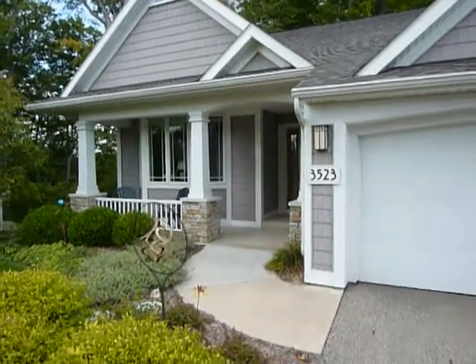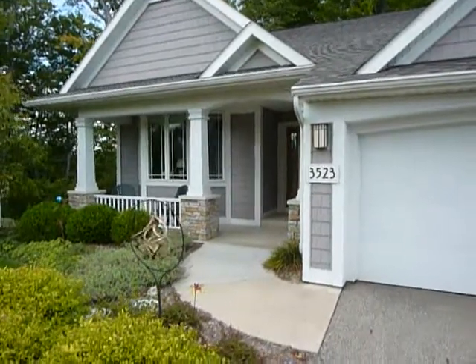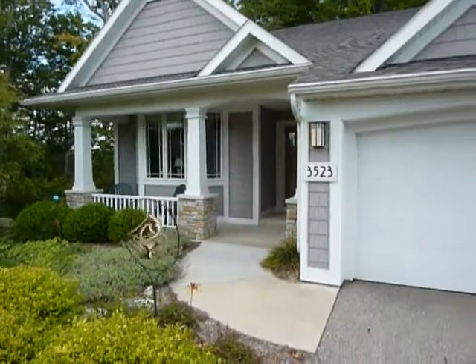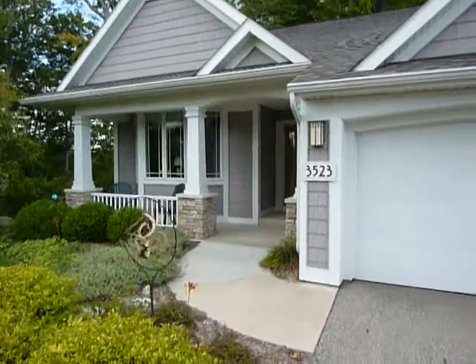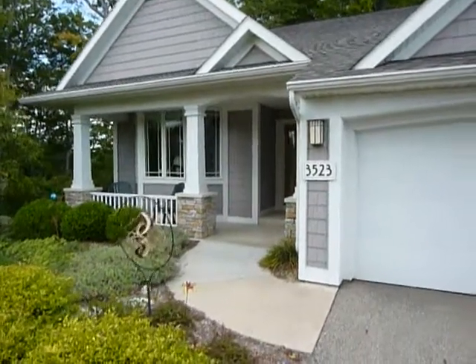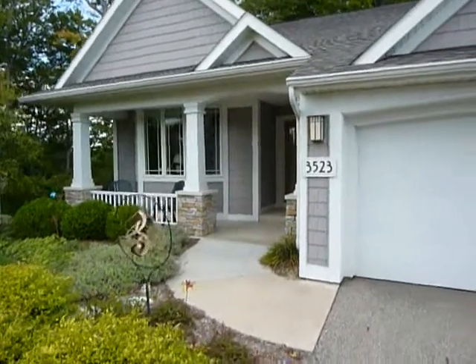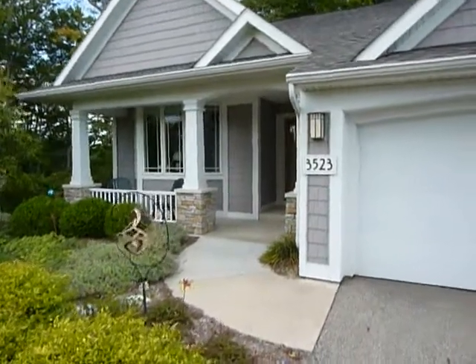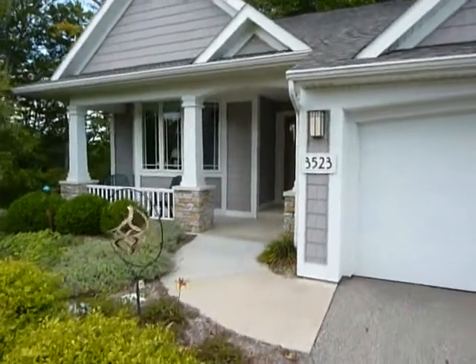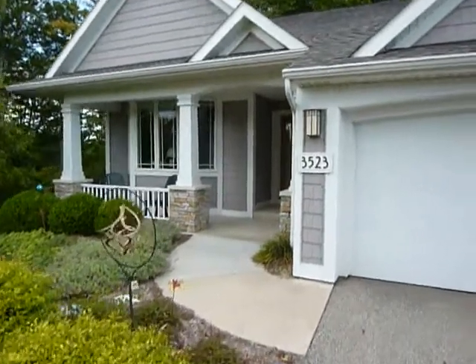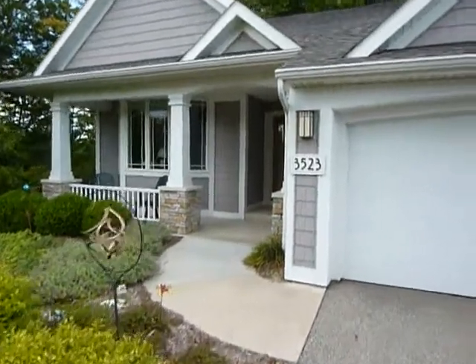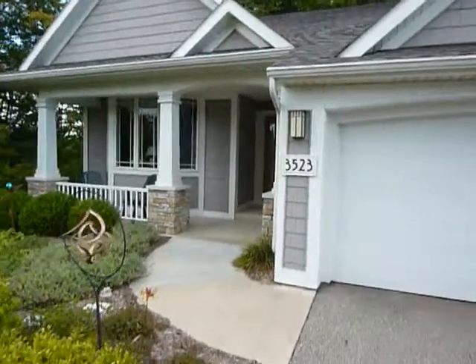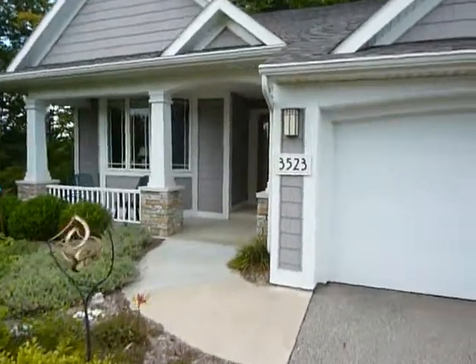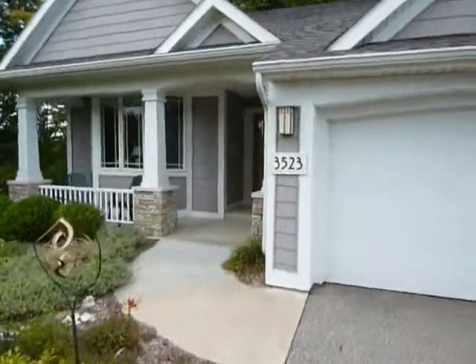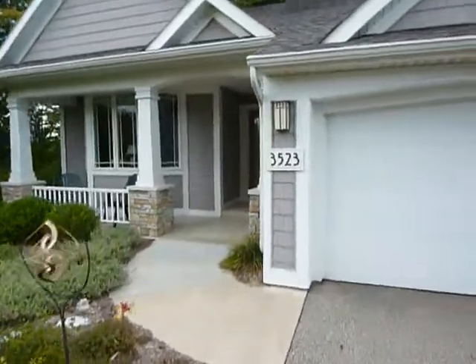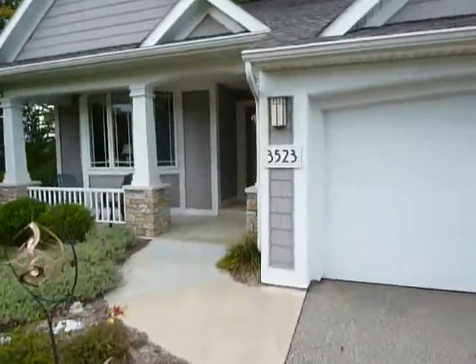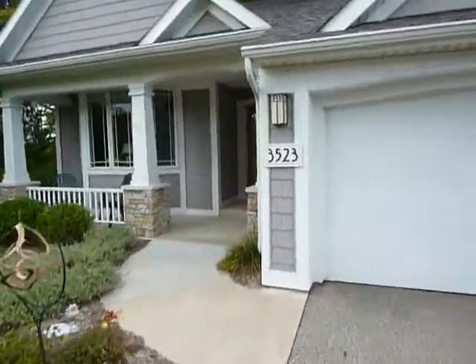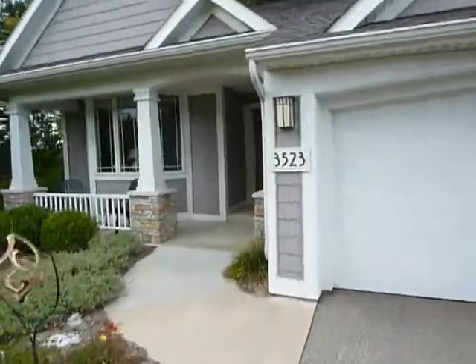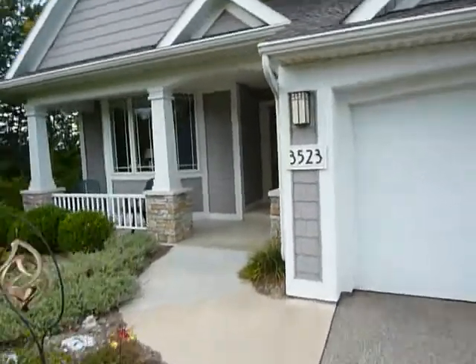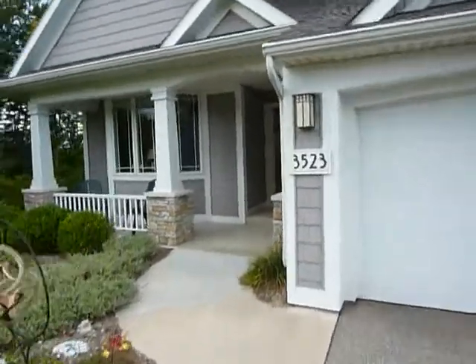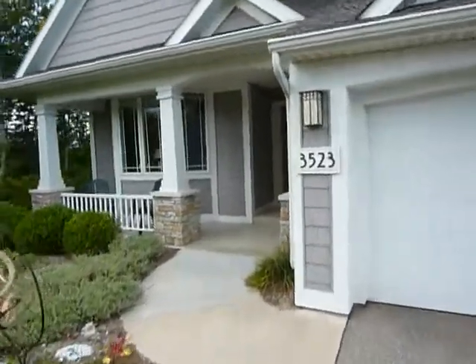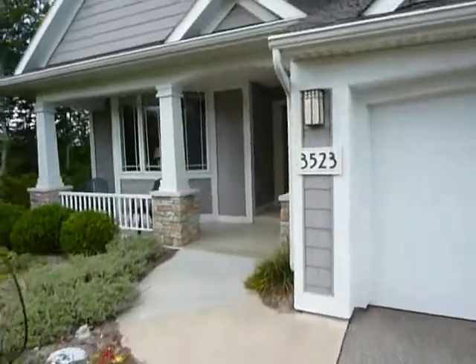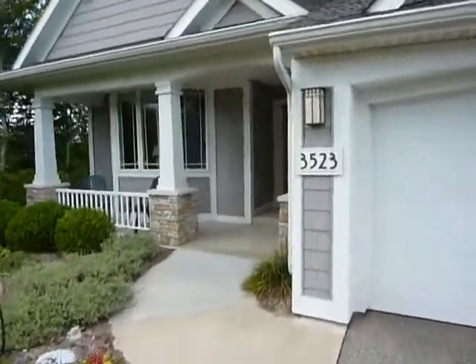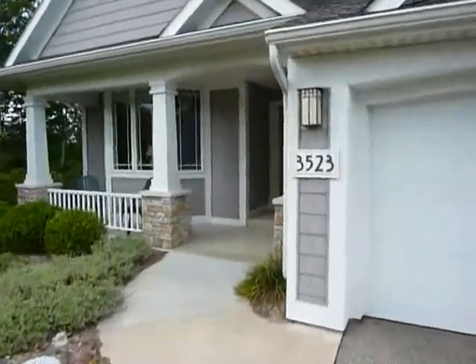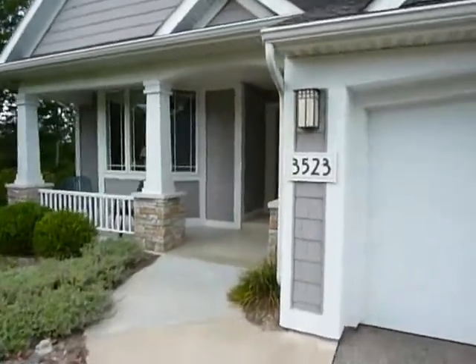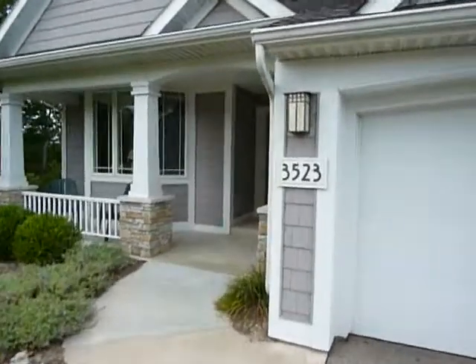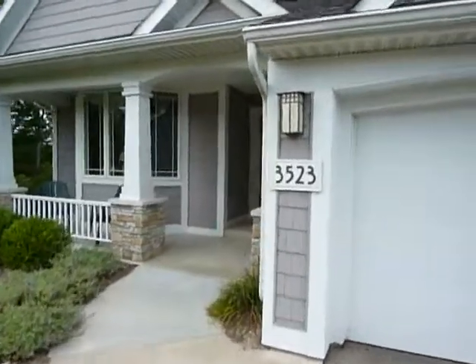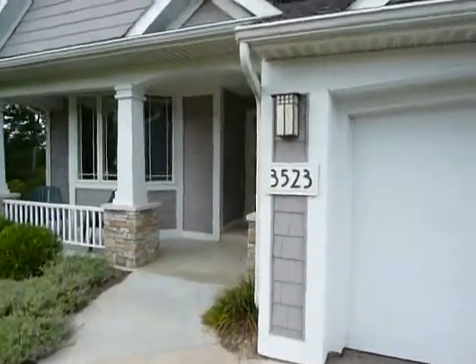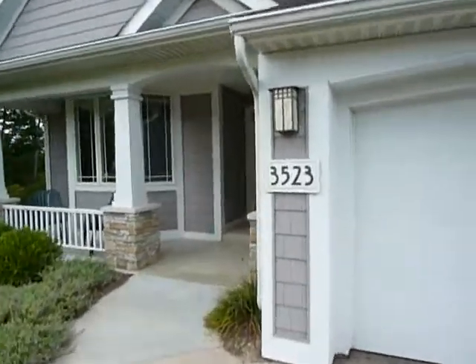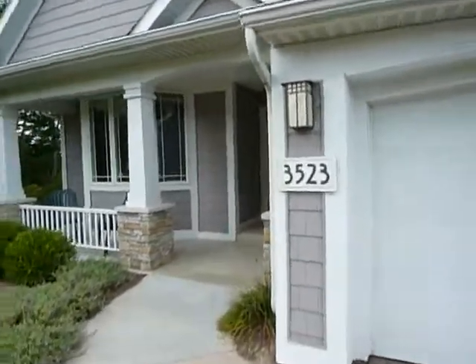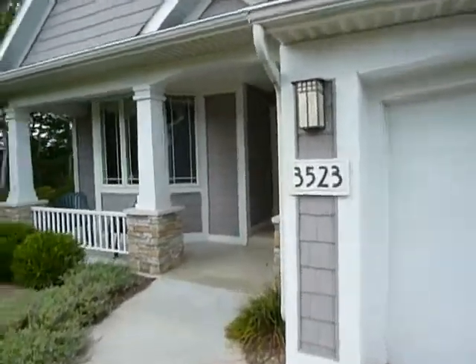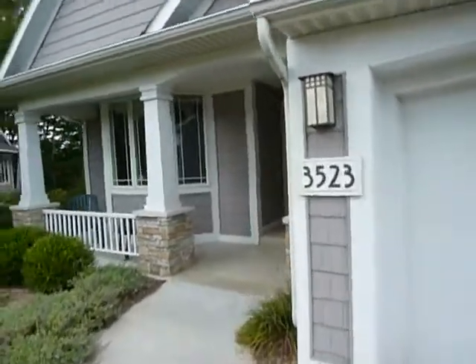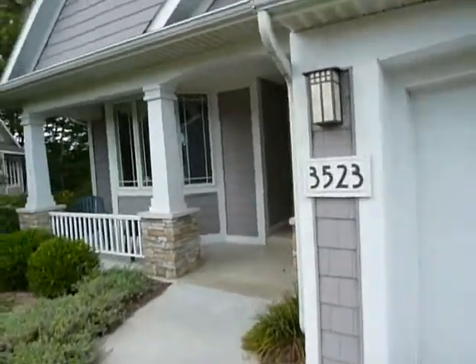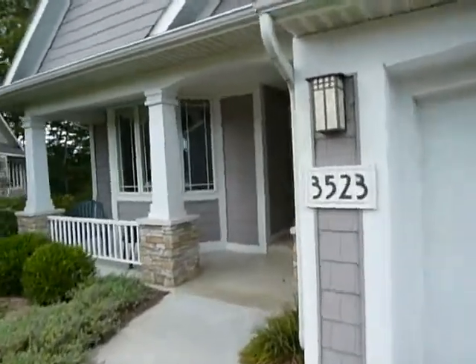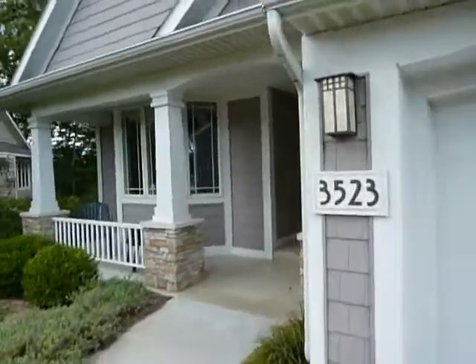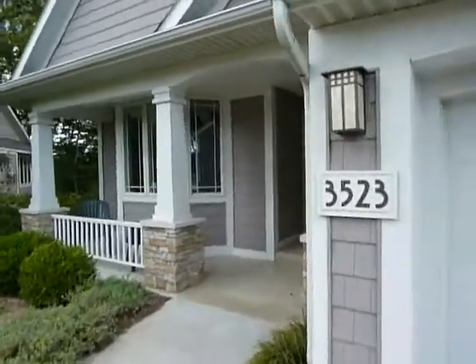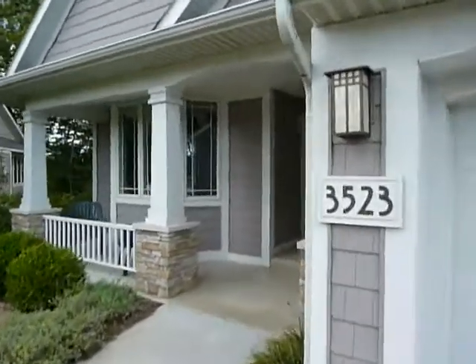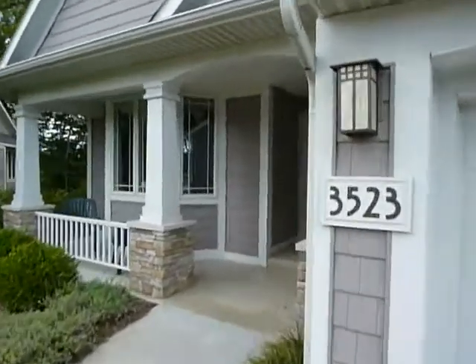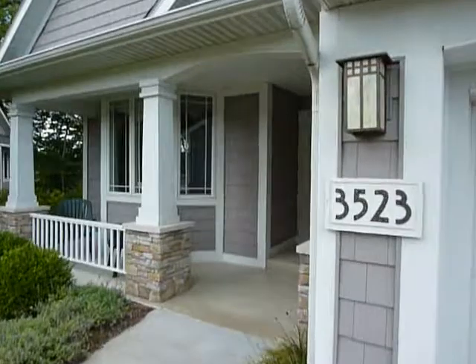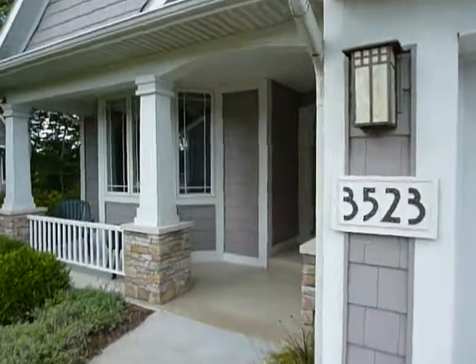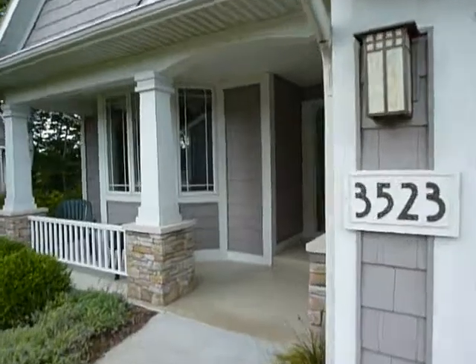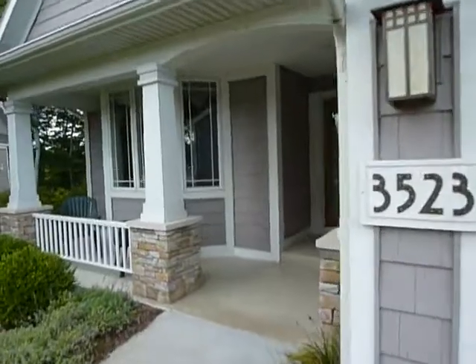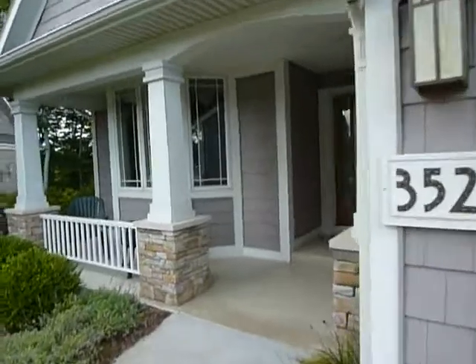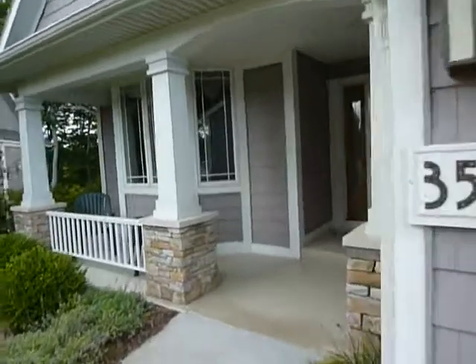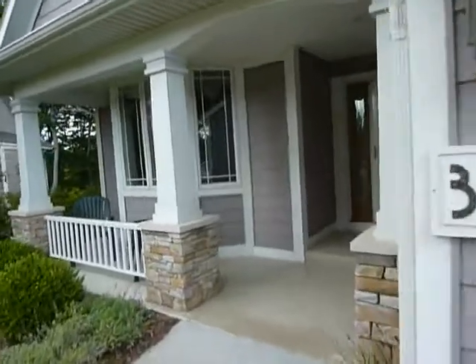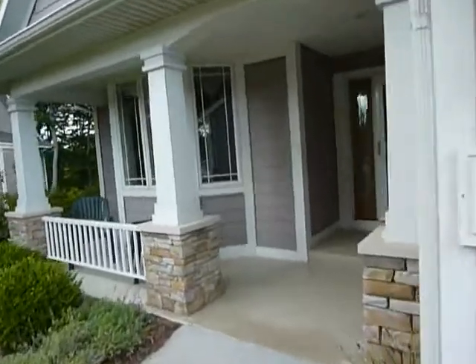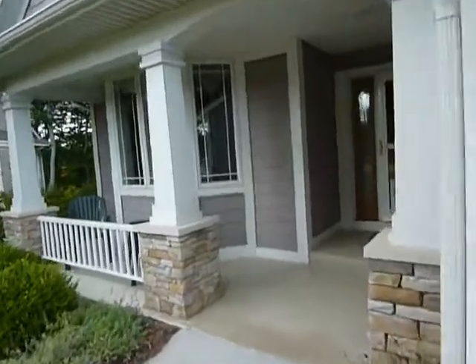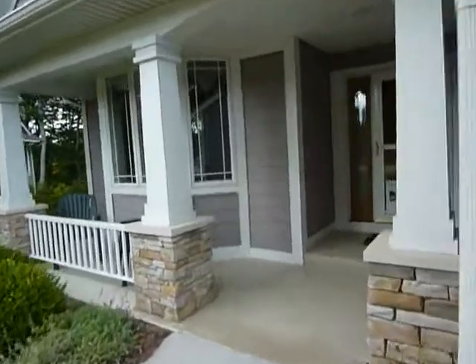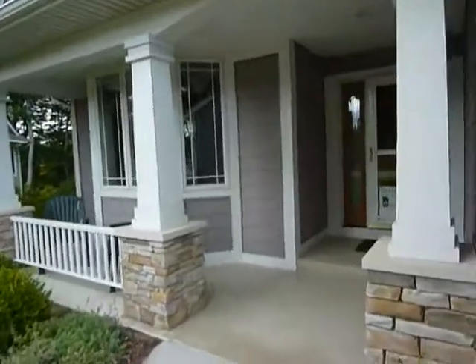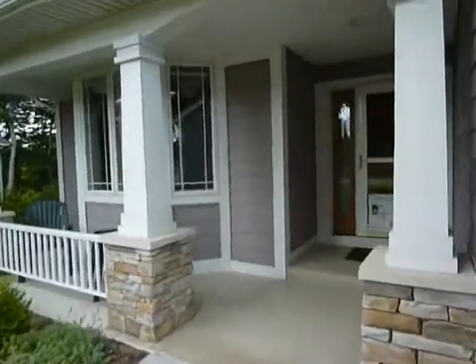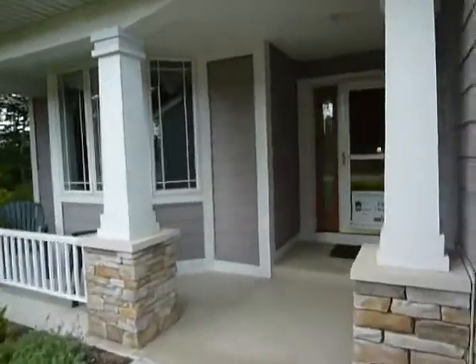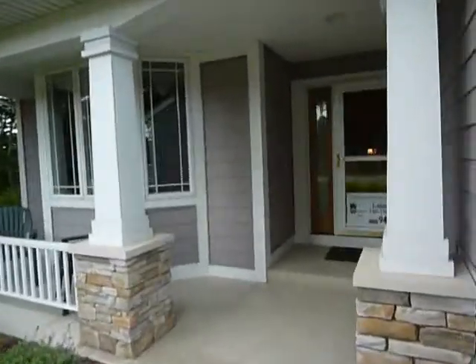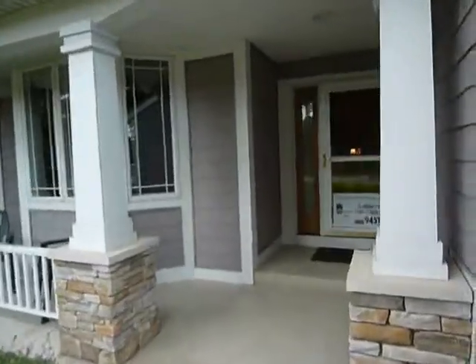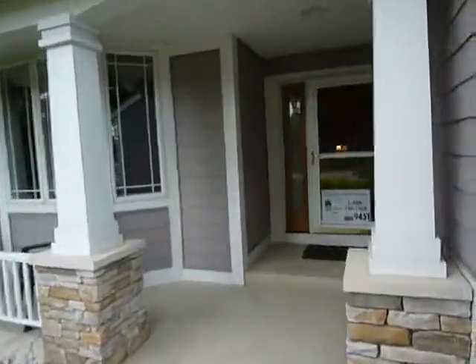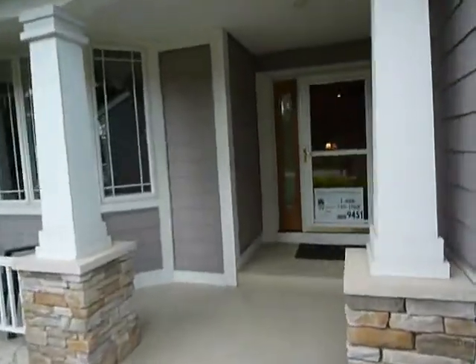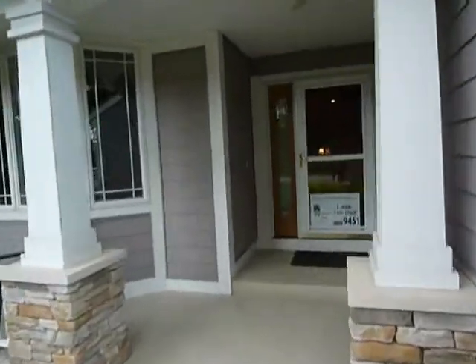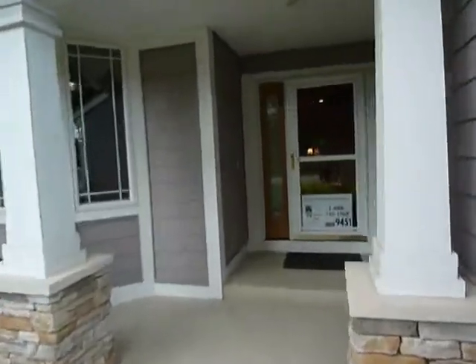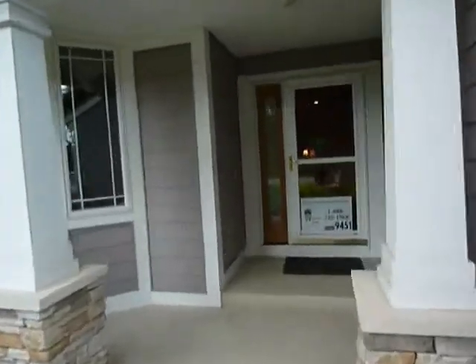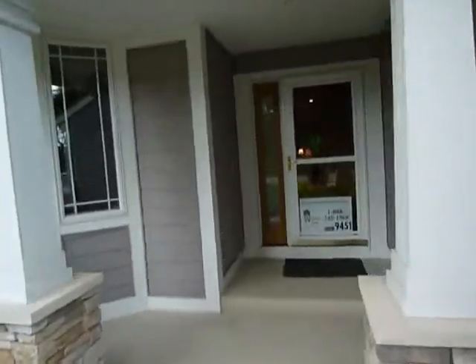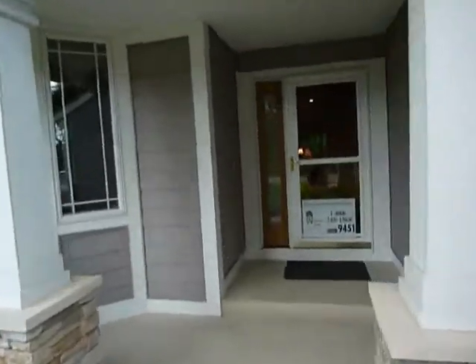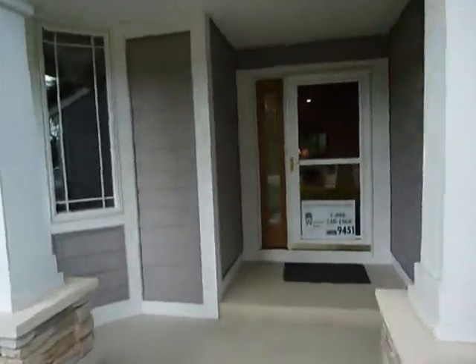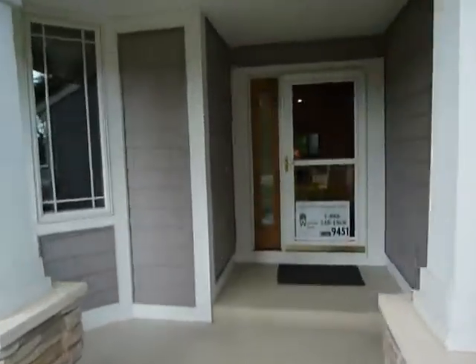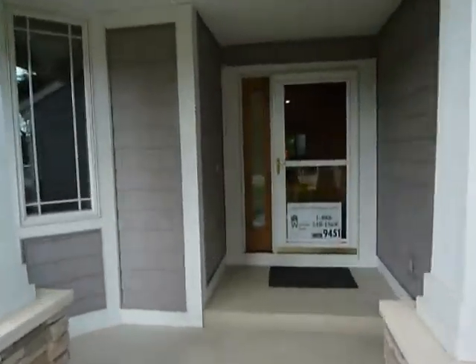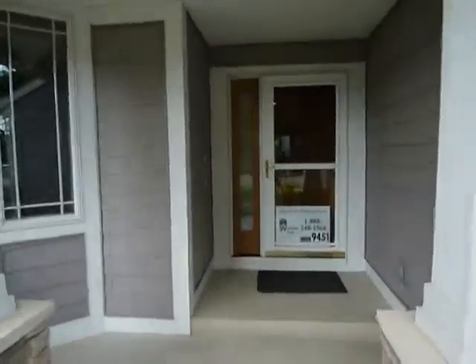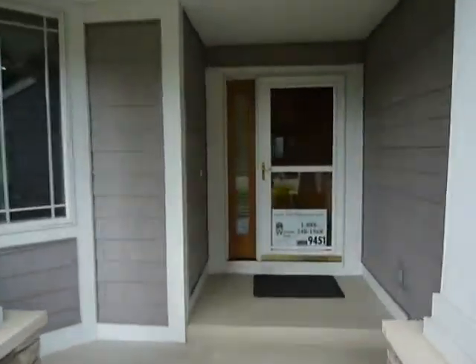Welcome to 3523 Reed's Crossing. It's a condo in Grand Rapids Township, Forest Hill Schools.